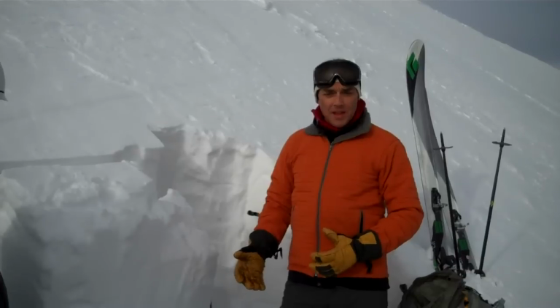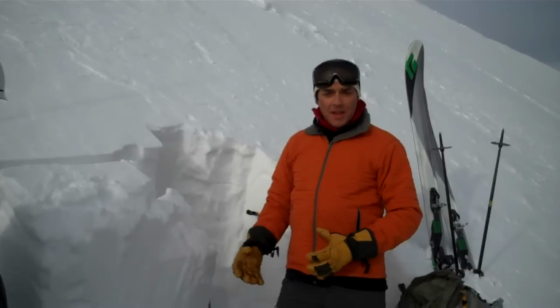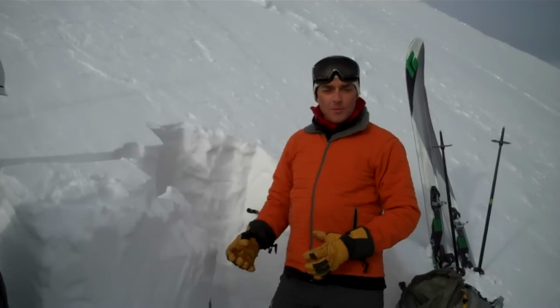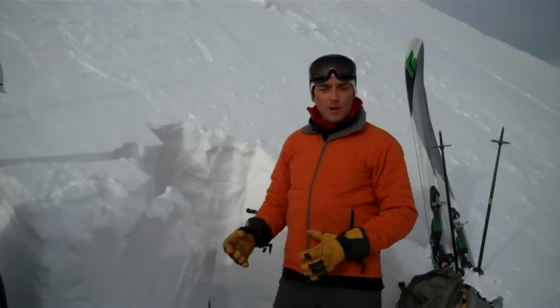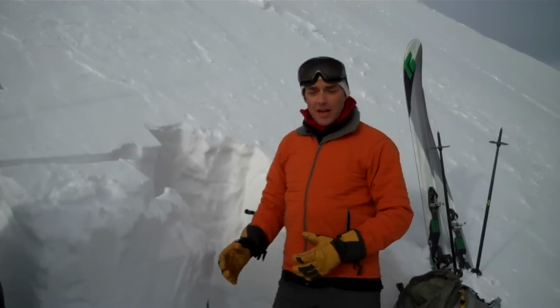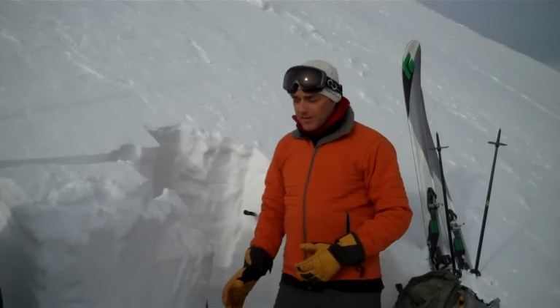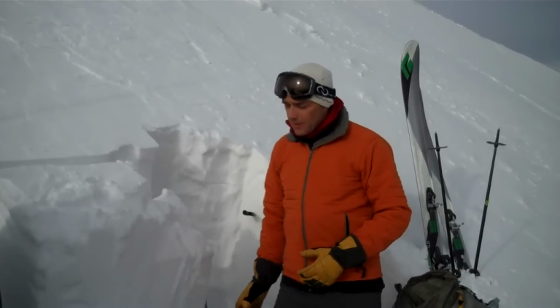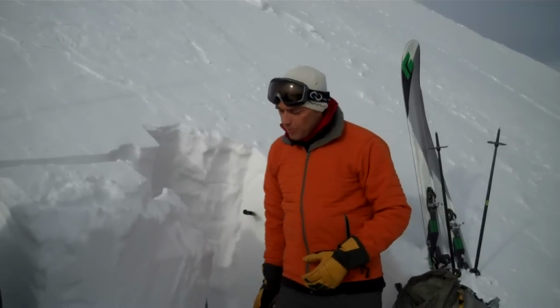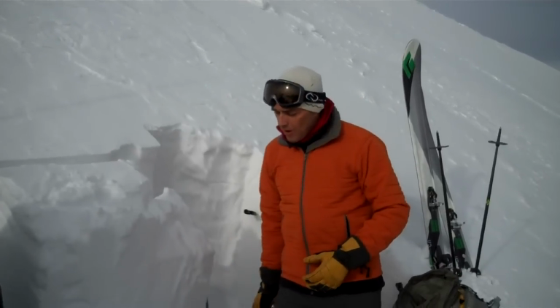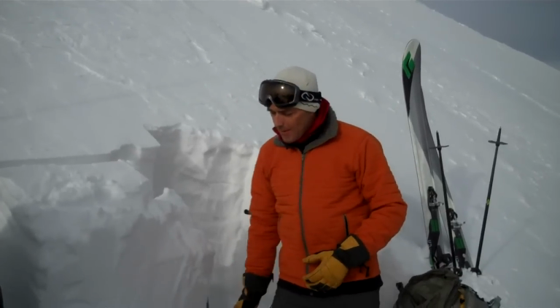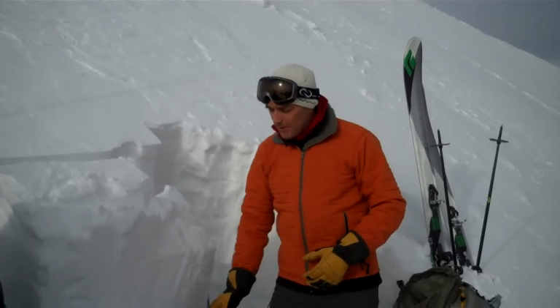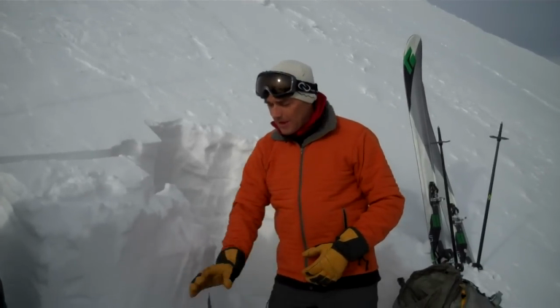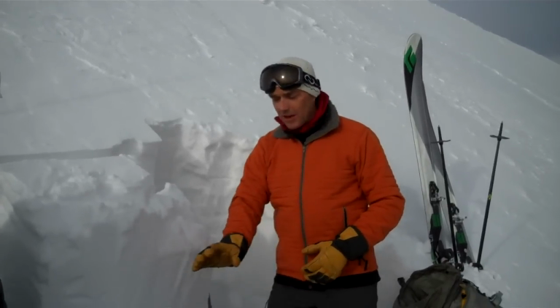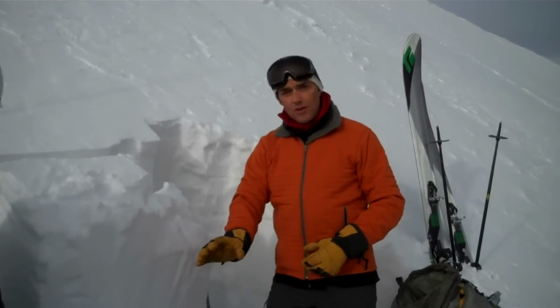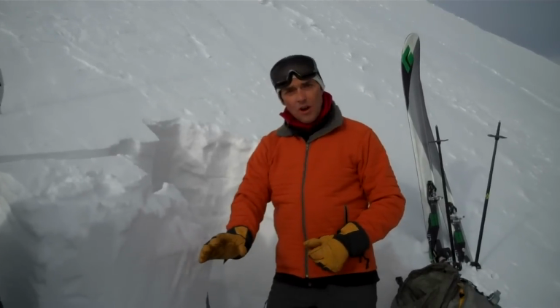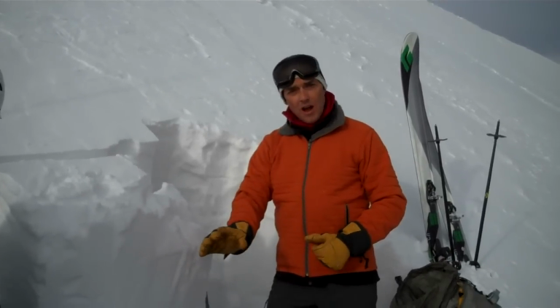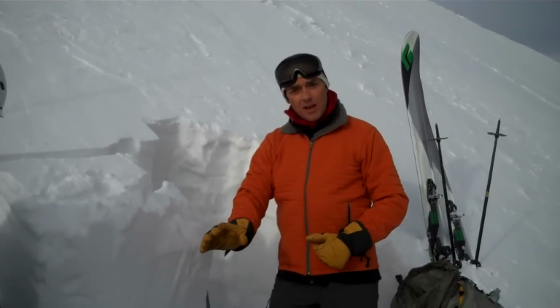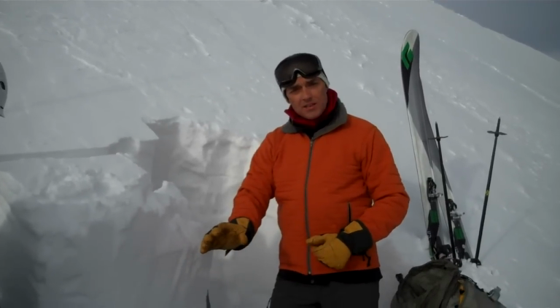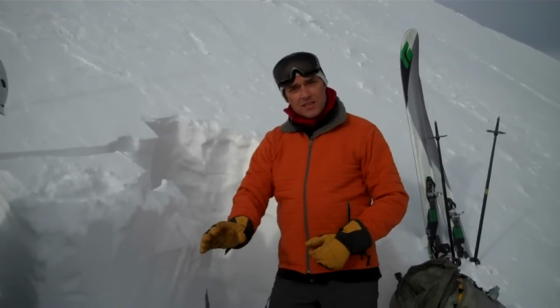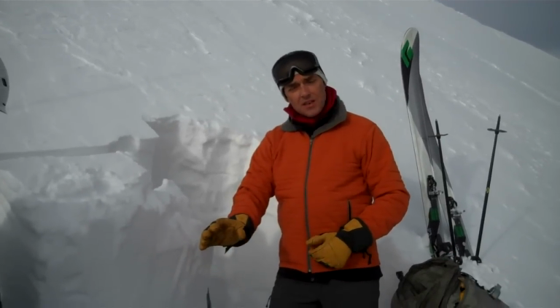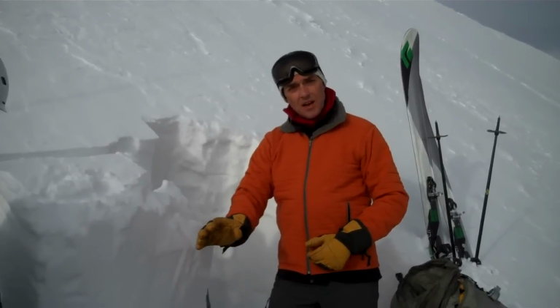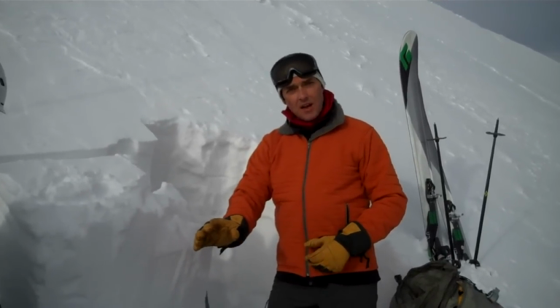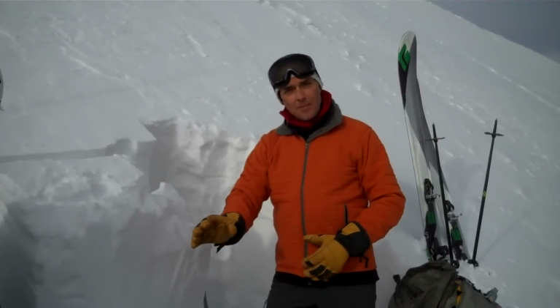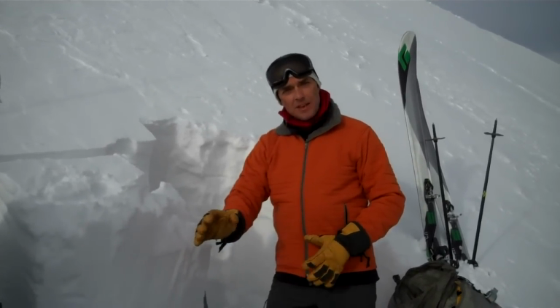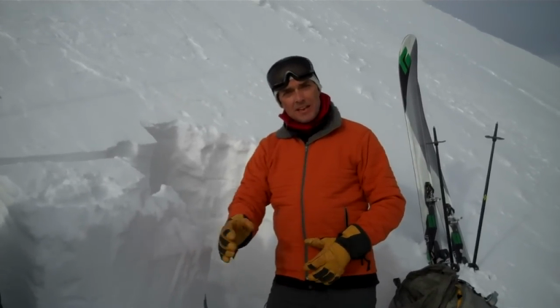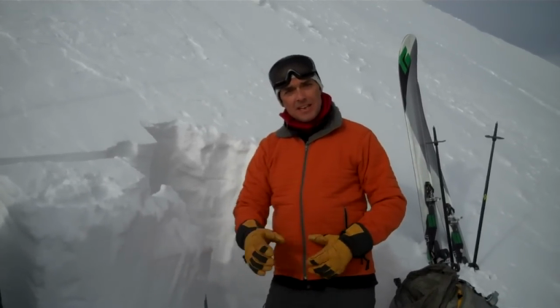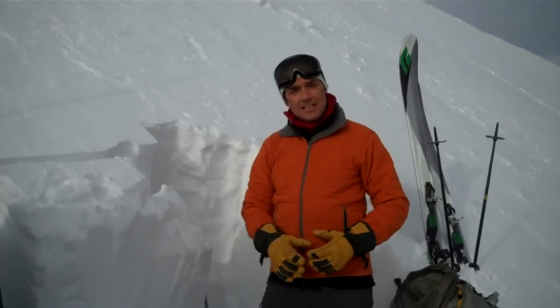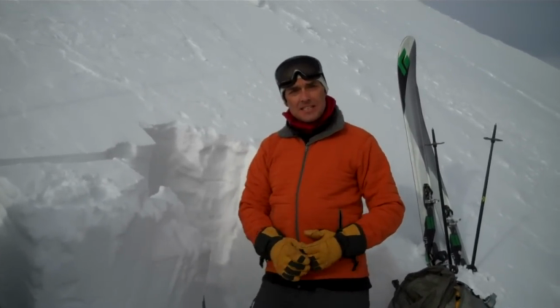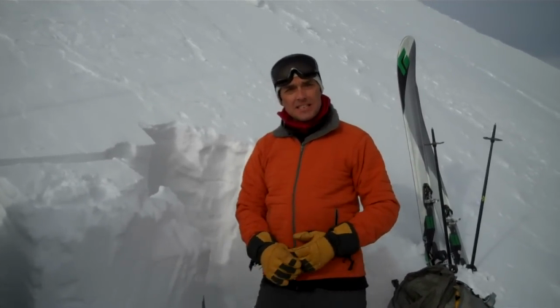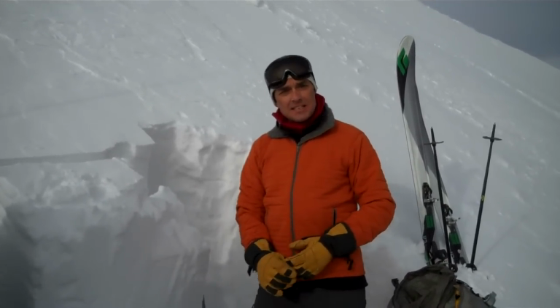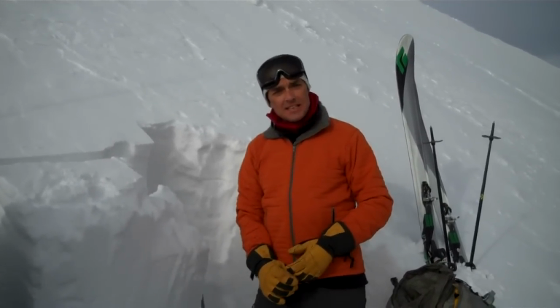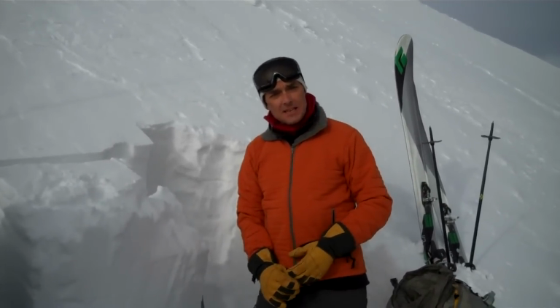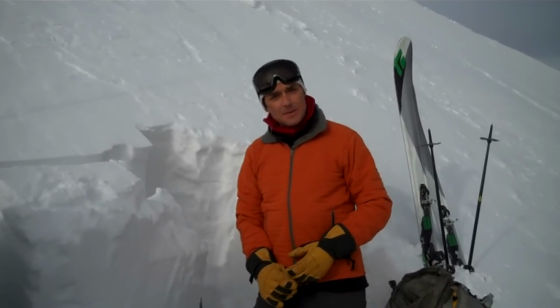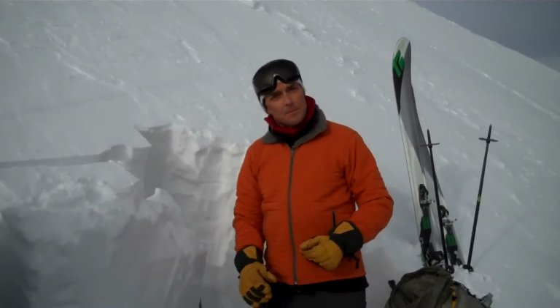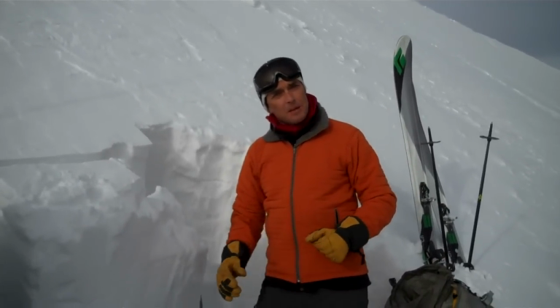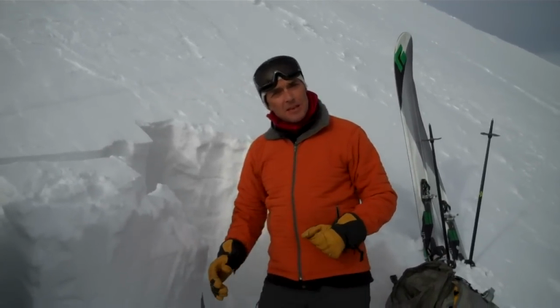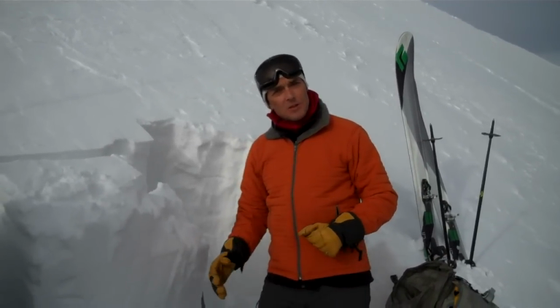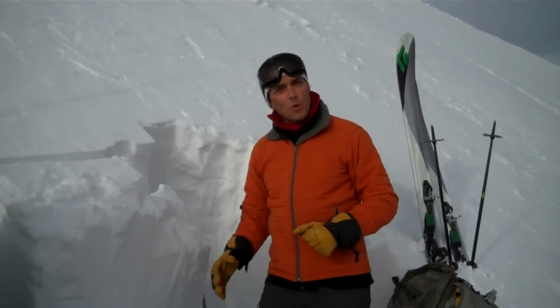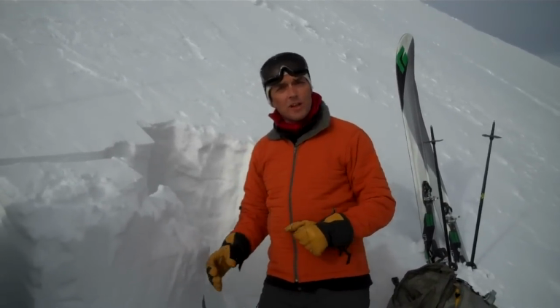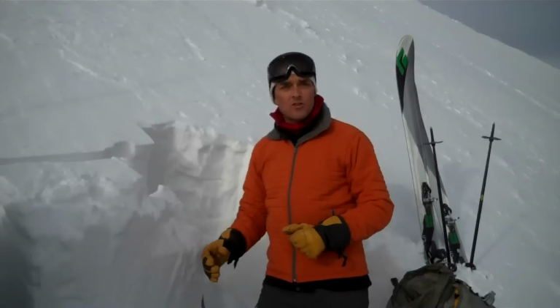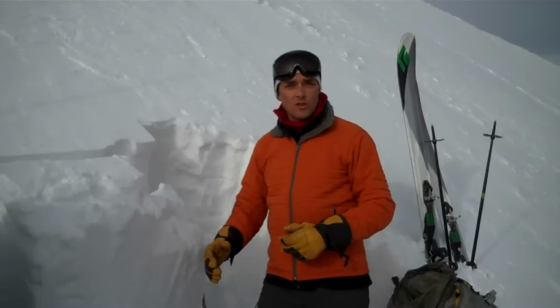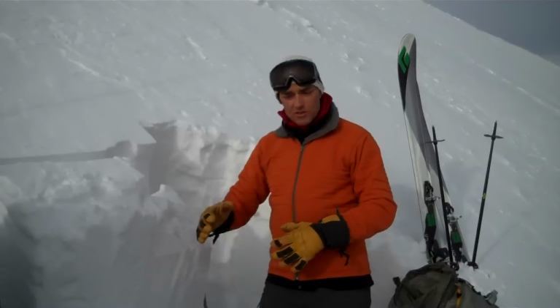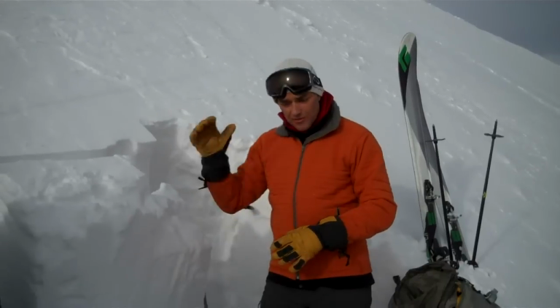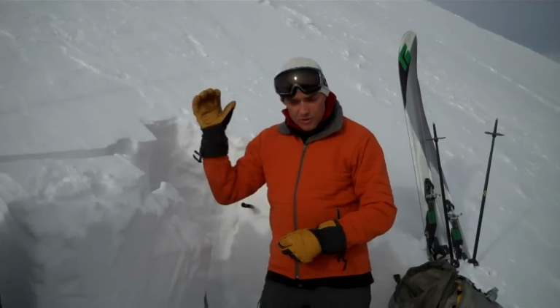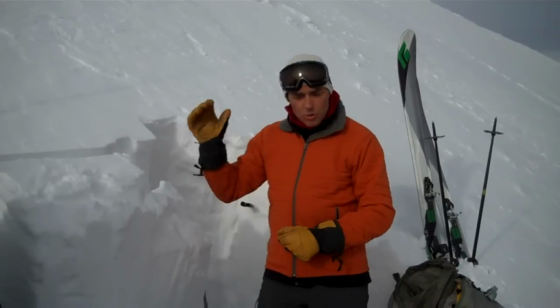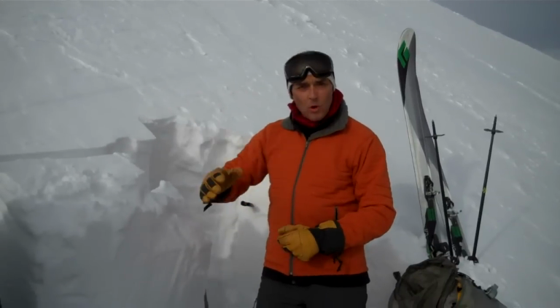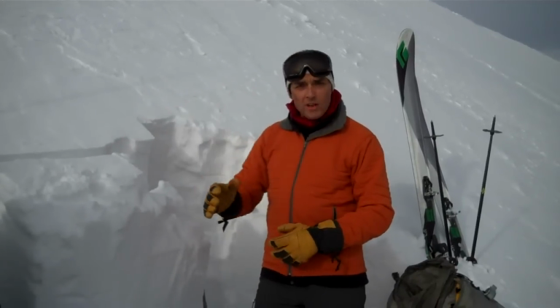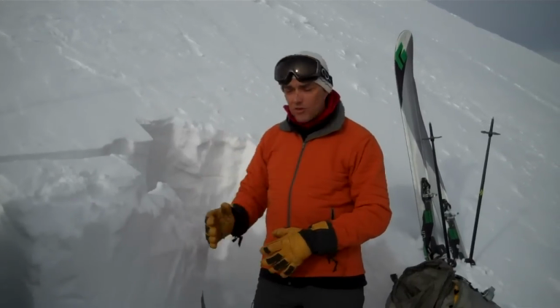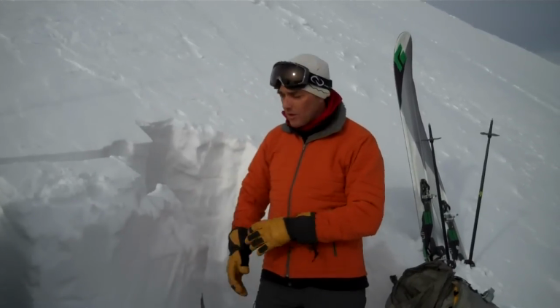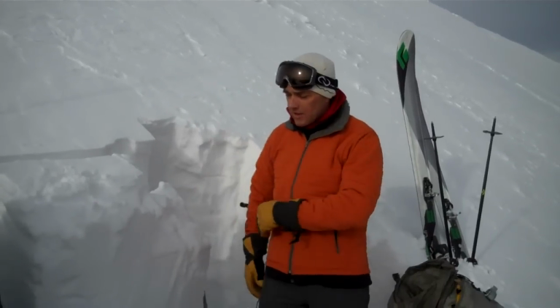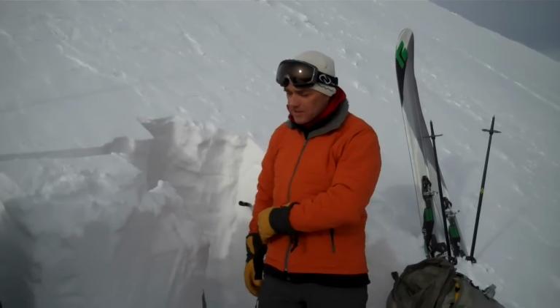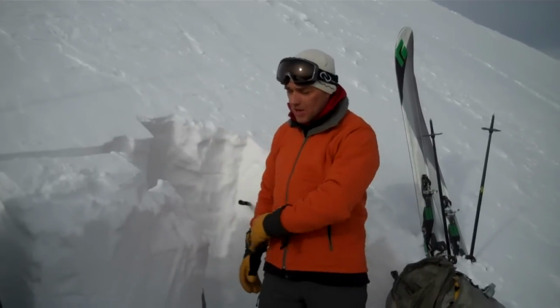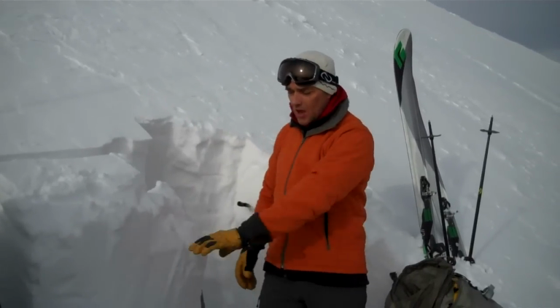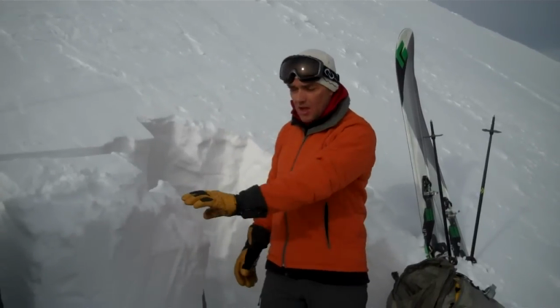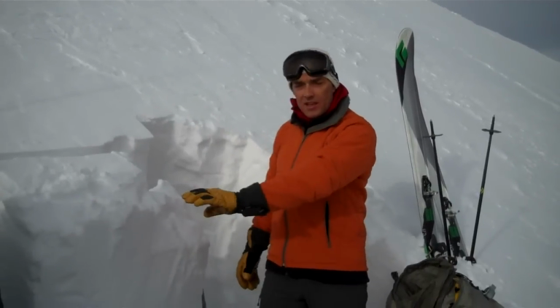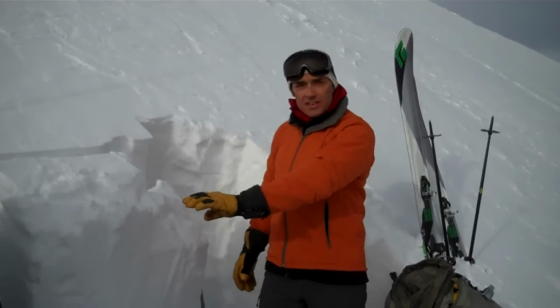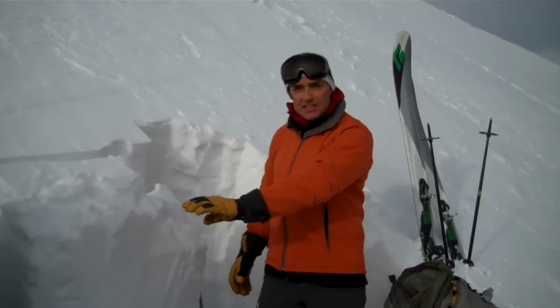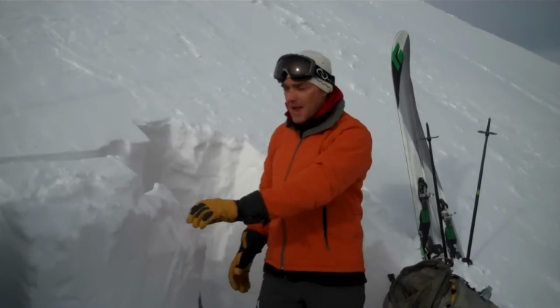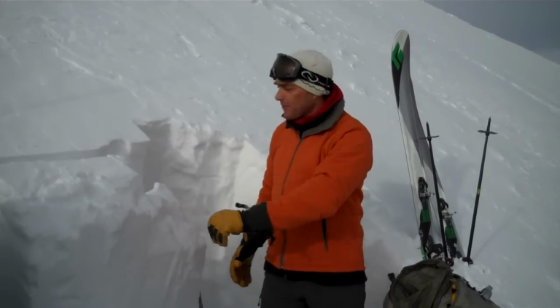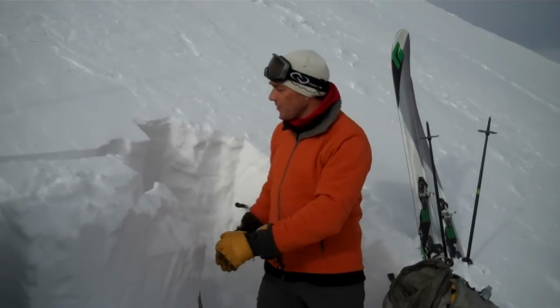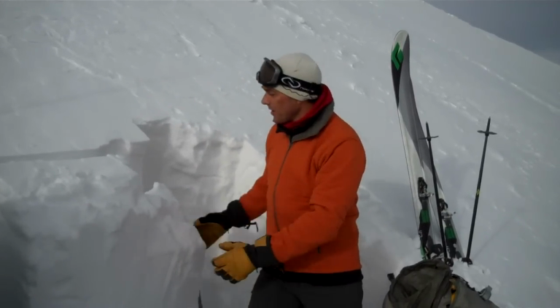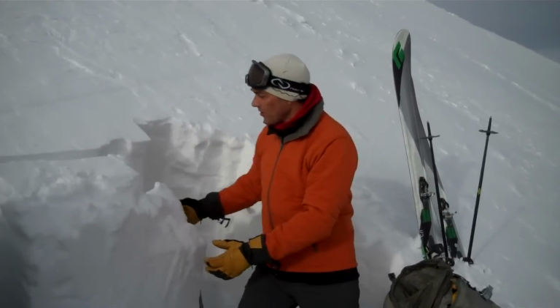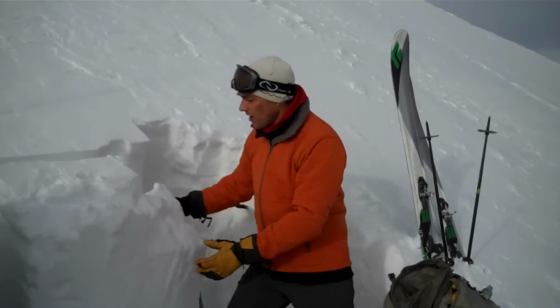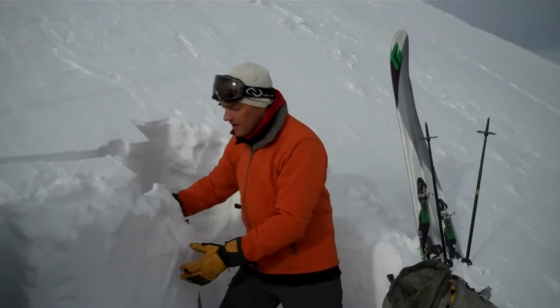We got it to propagate across in ECTP22 — so after 22 hits, it snapped right across.